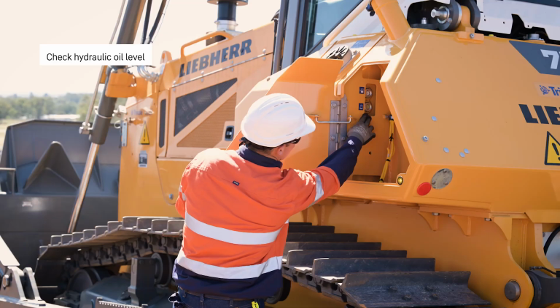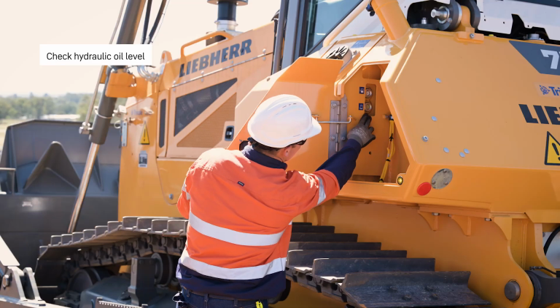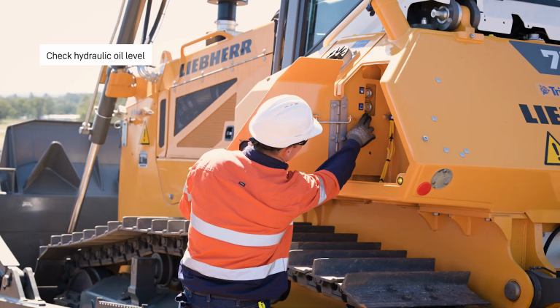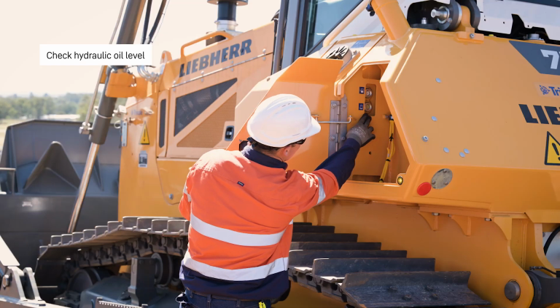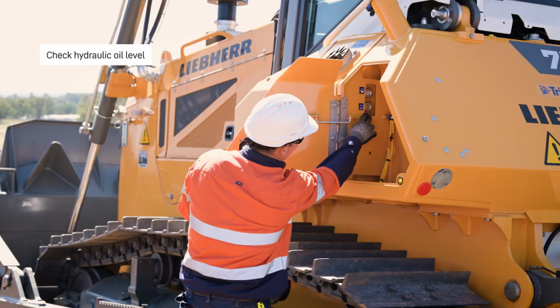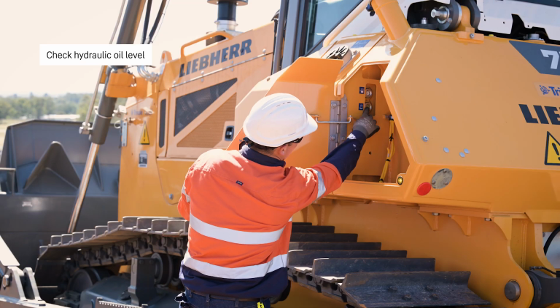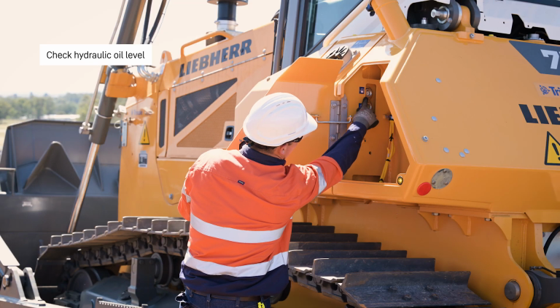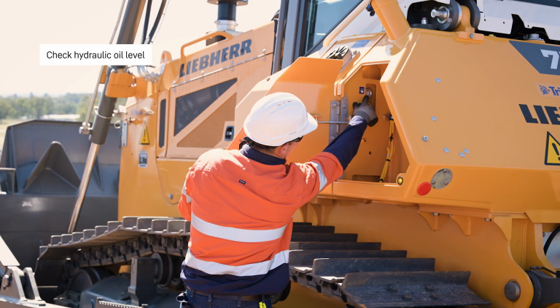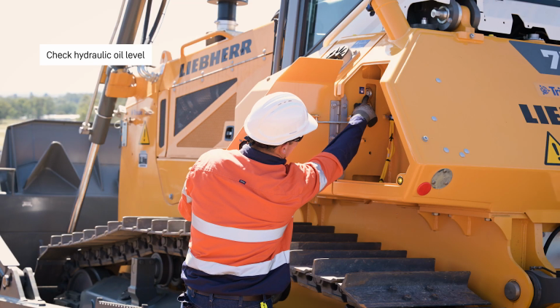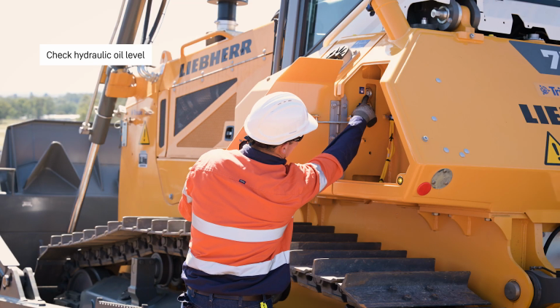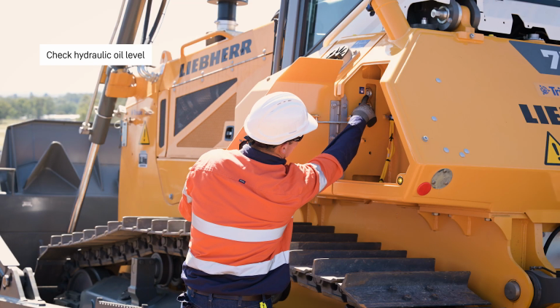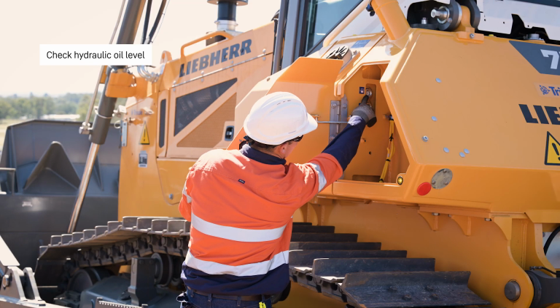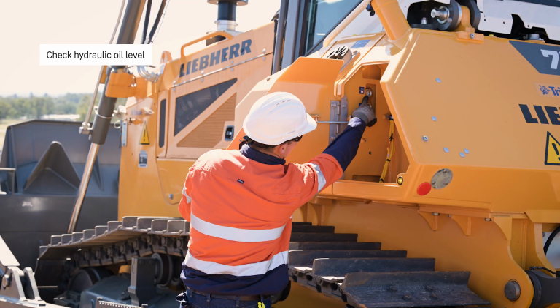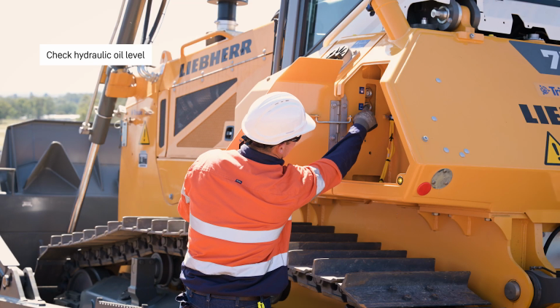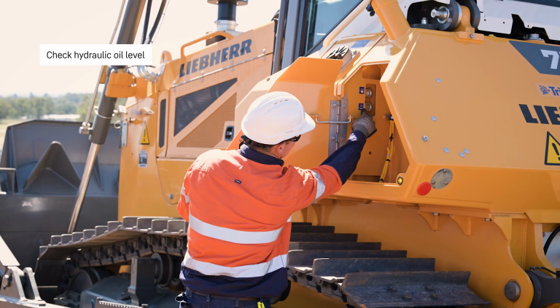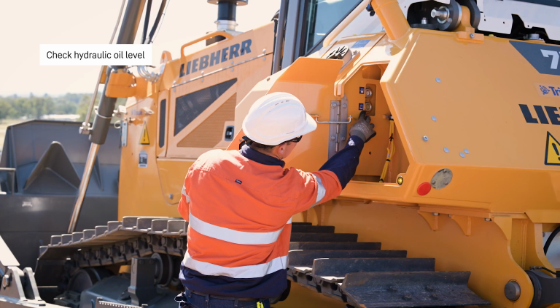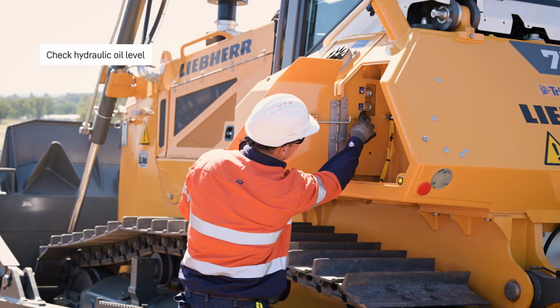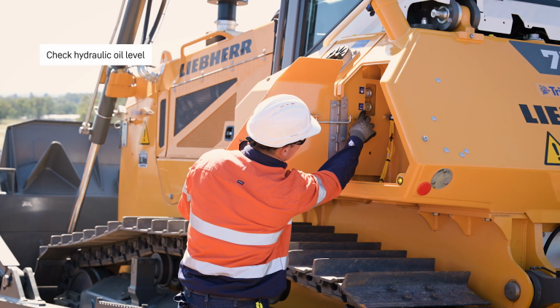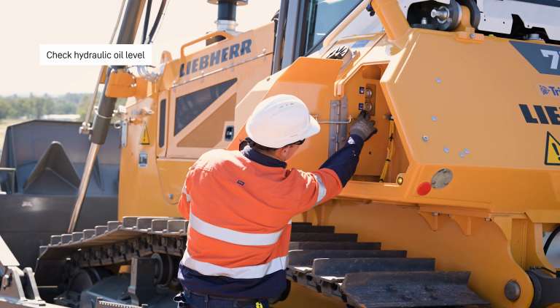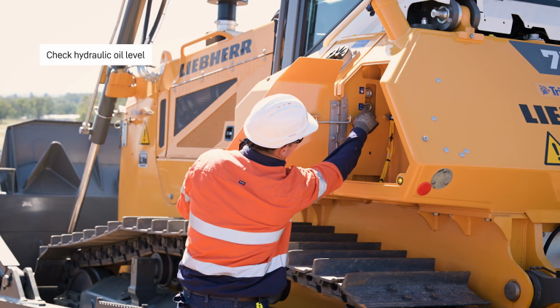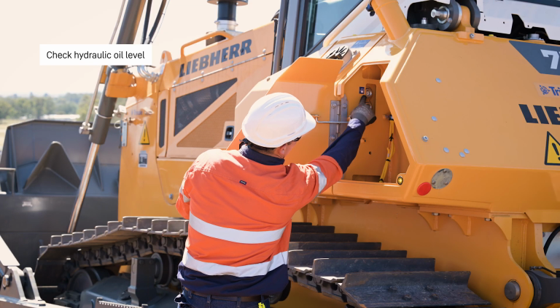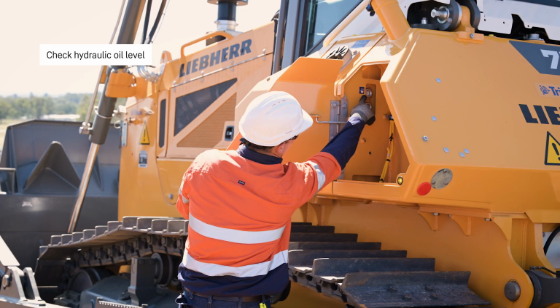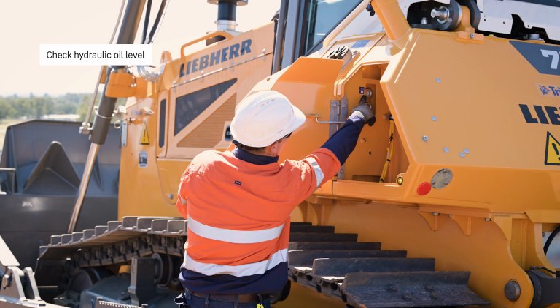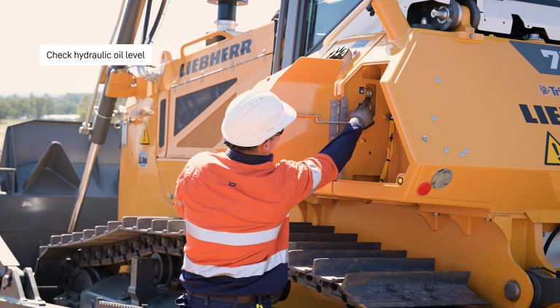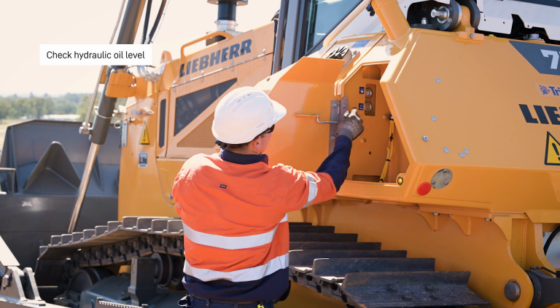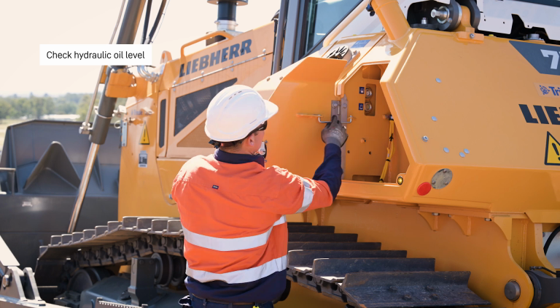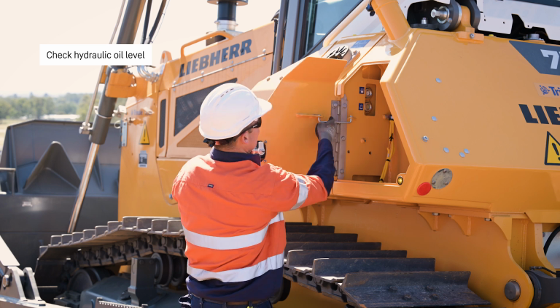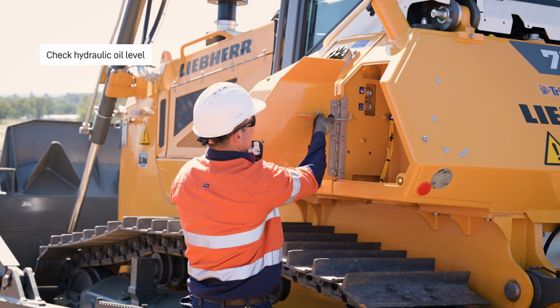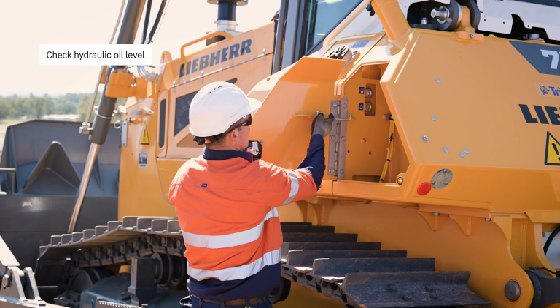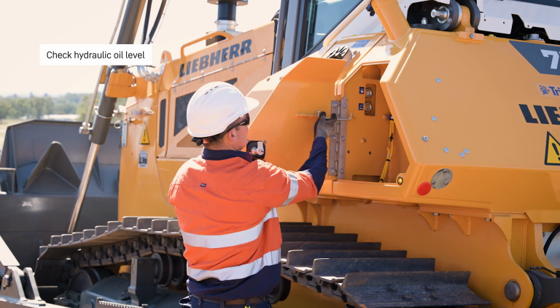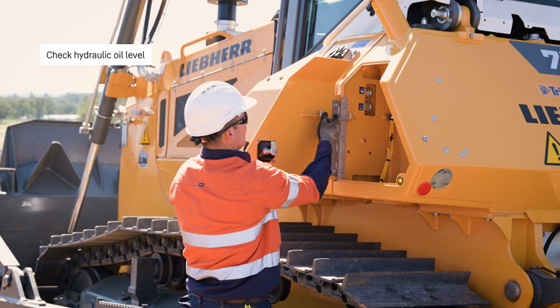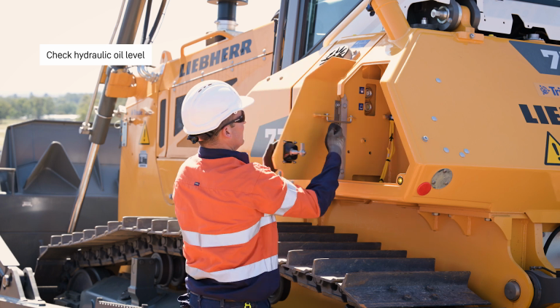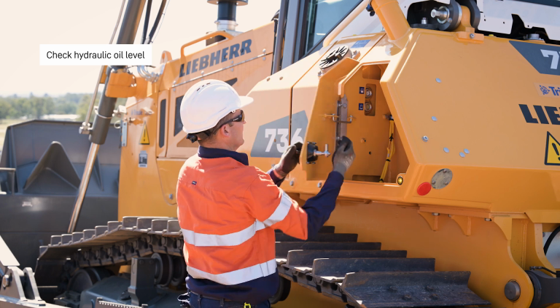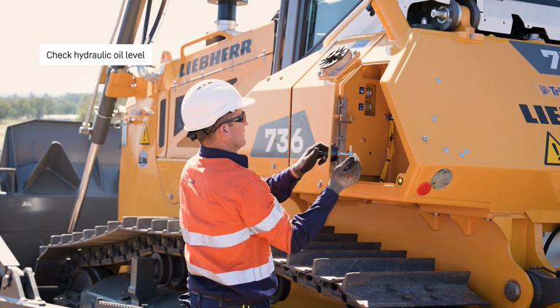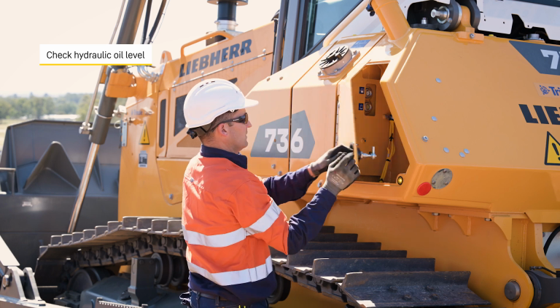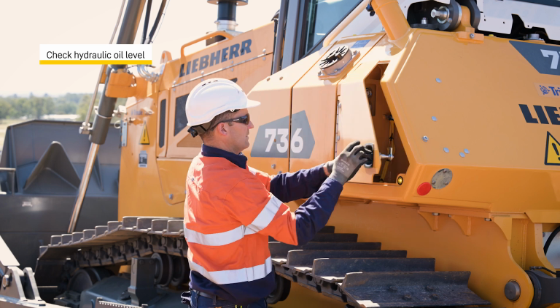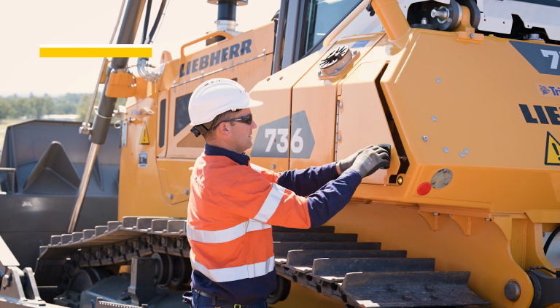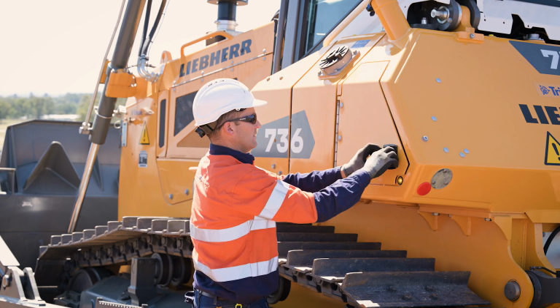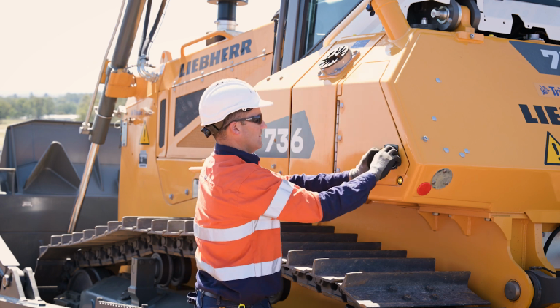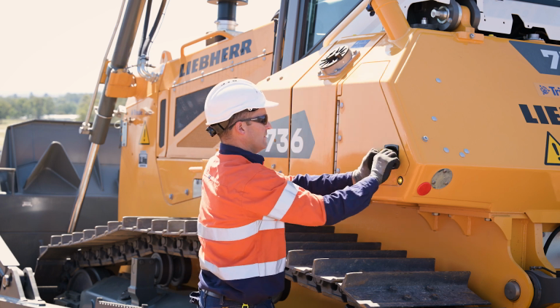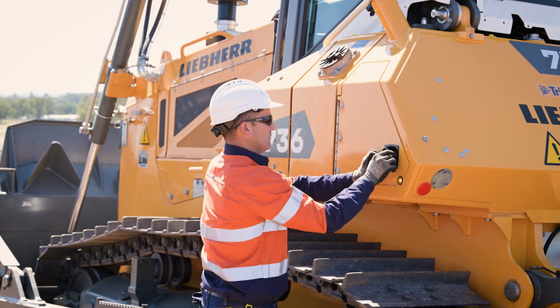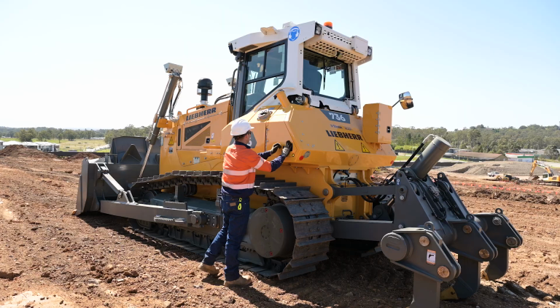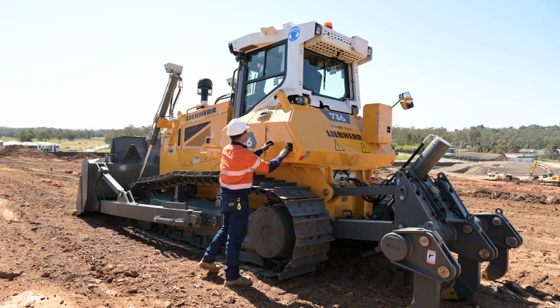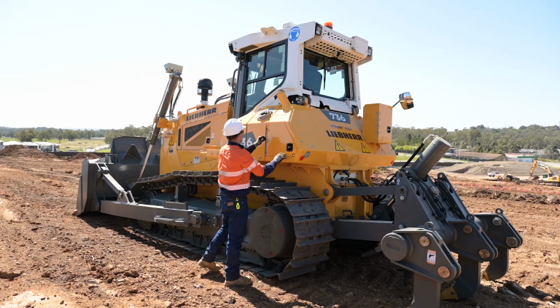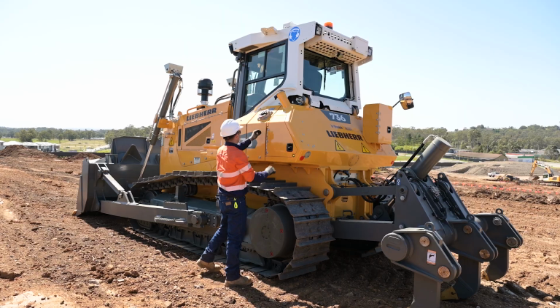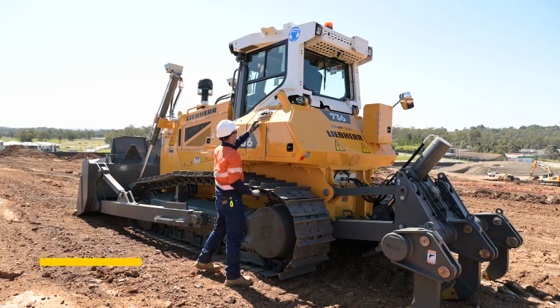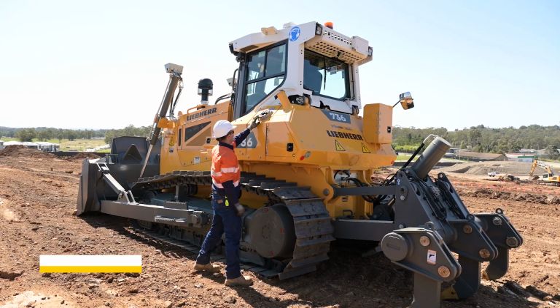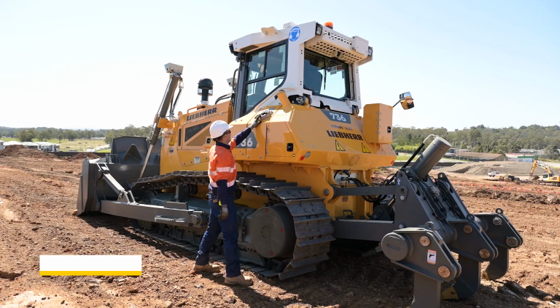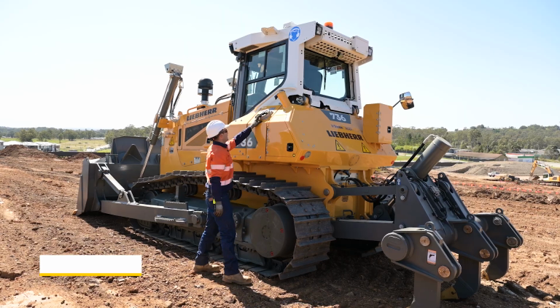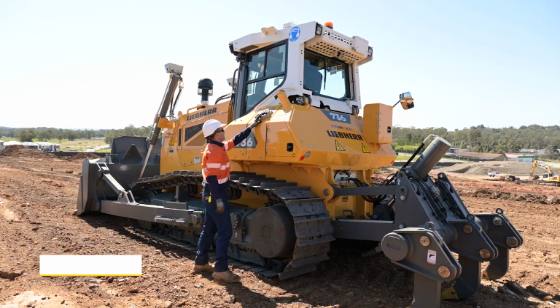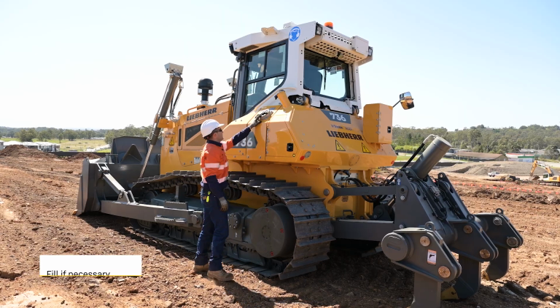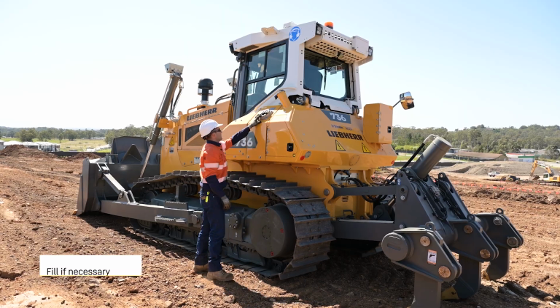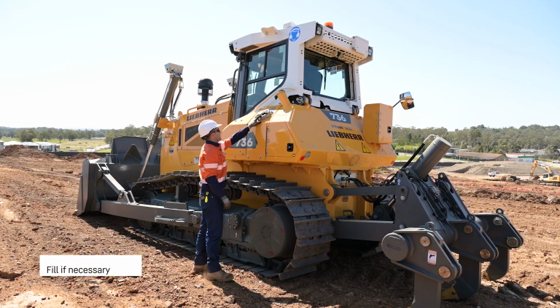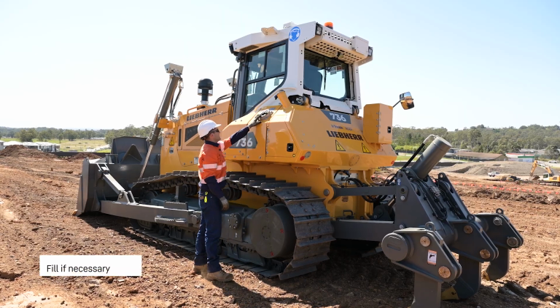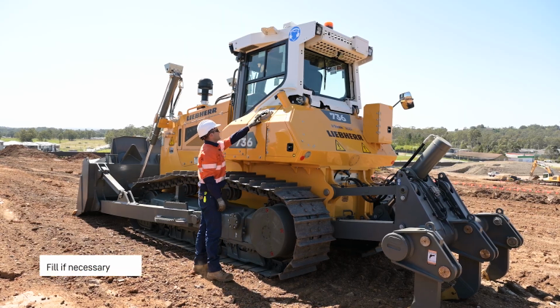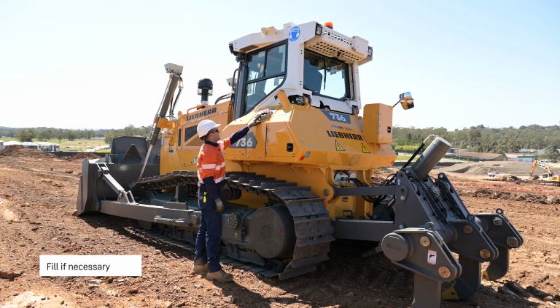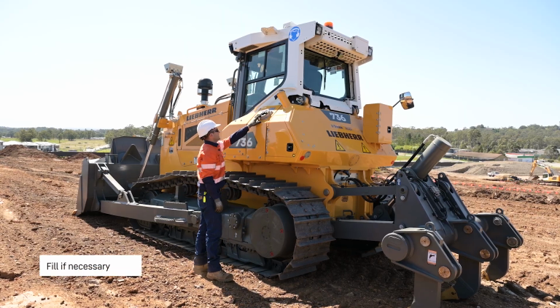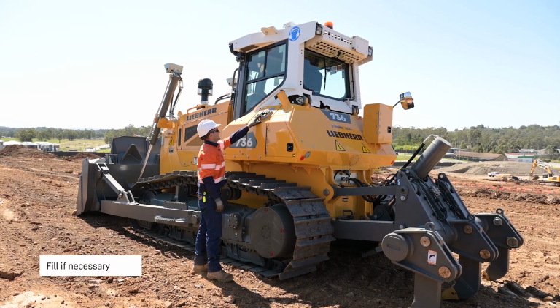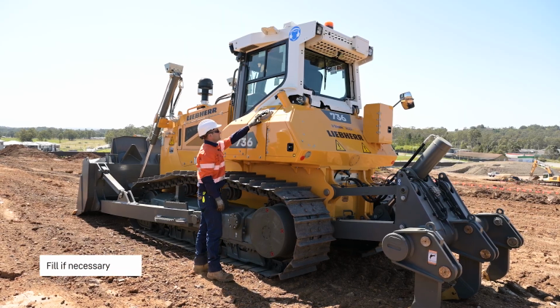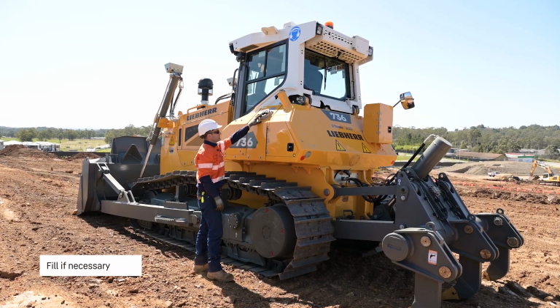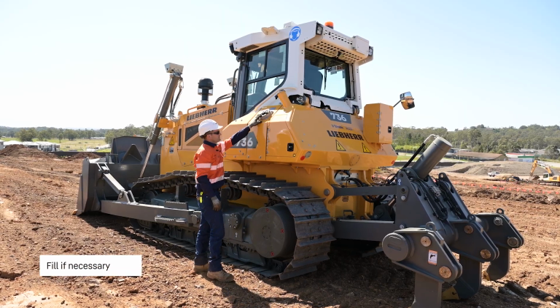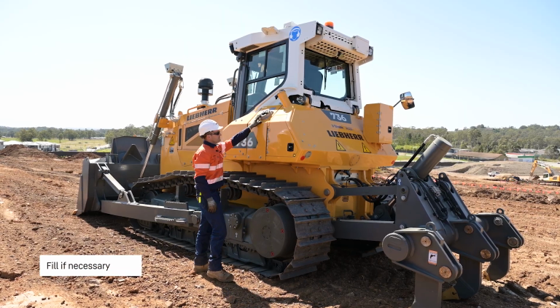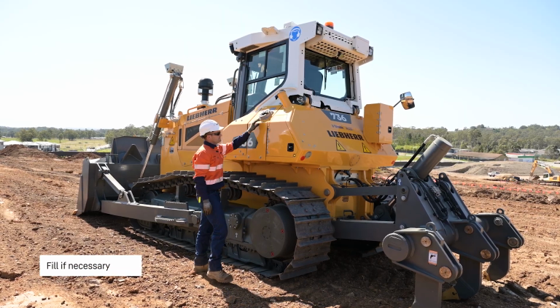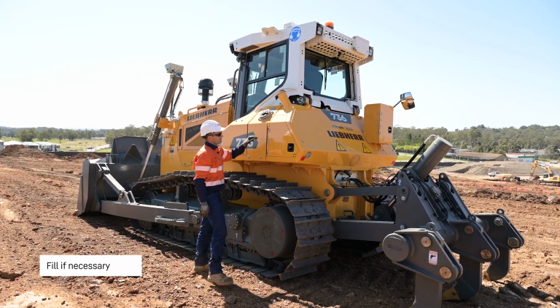Checking the hydraulic oil level, fill if necessary.